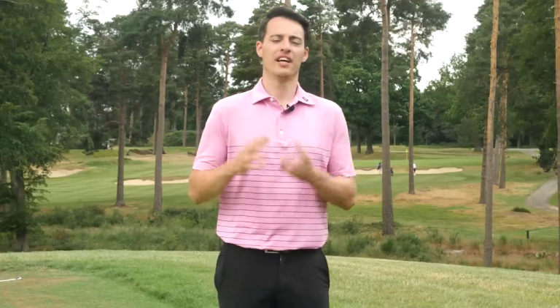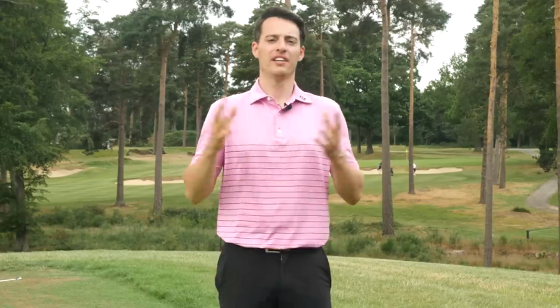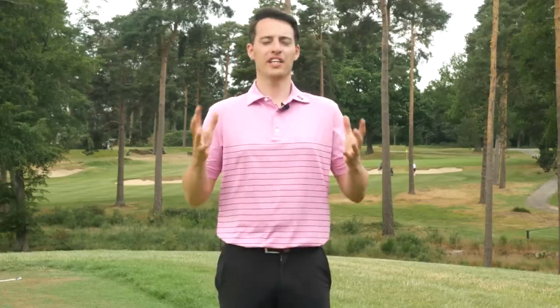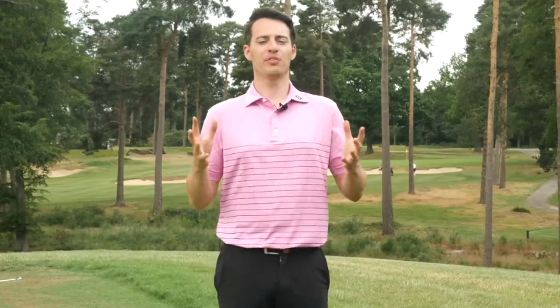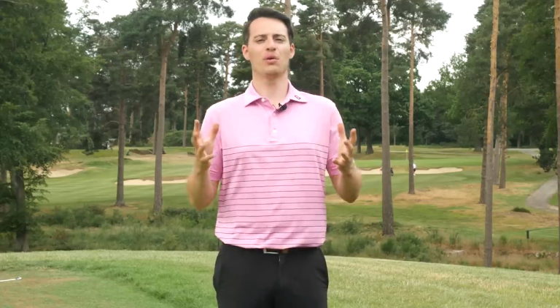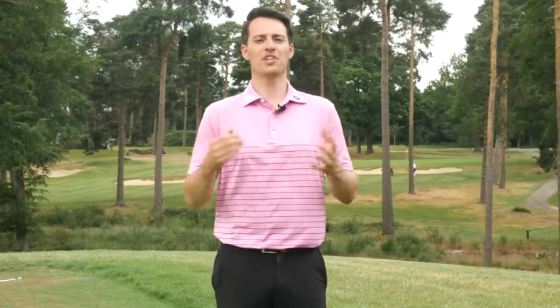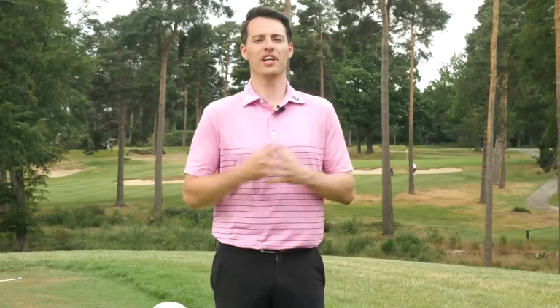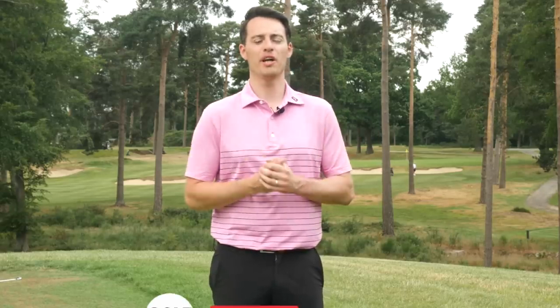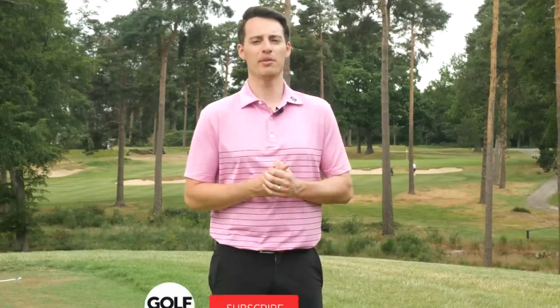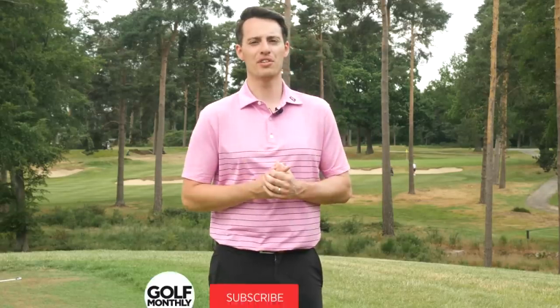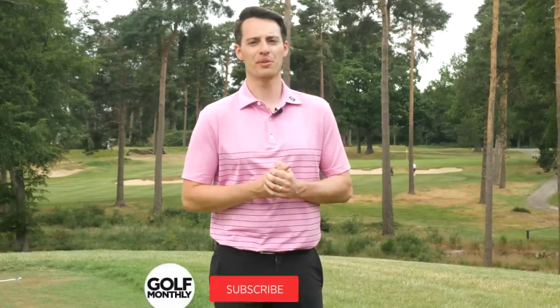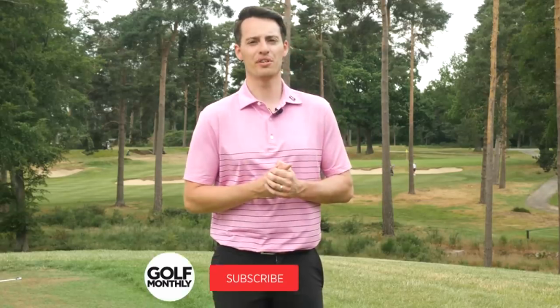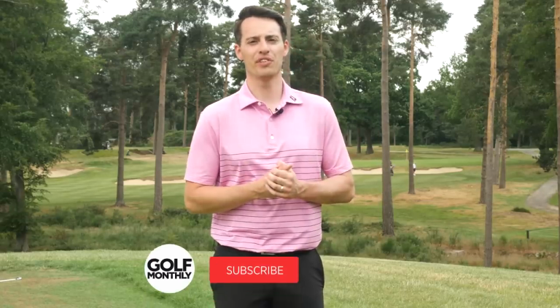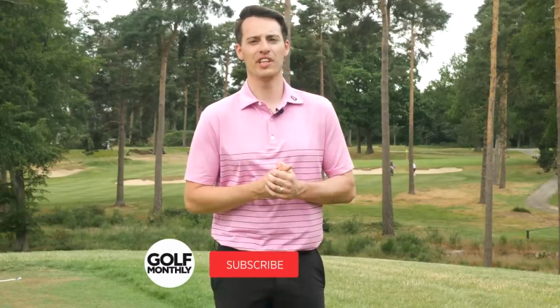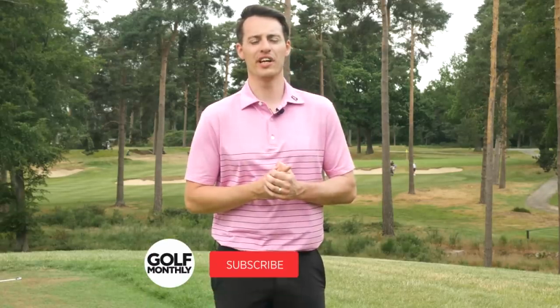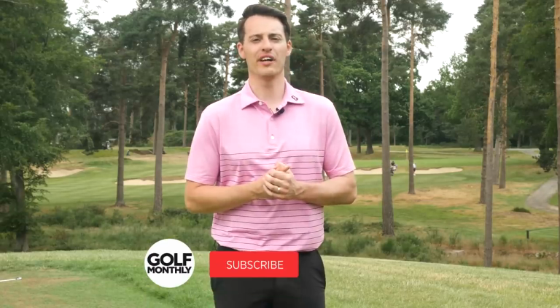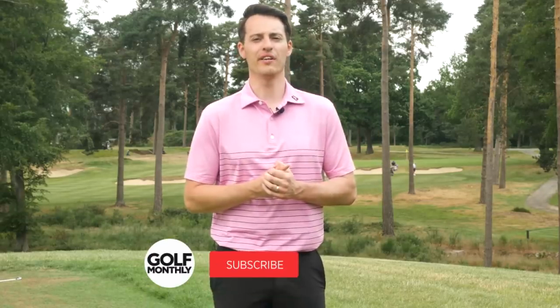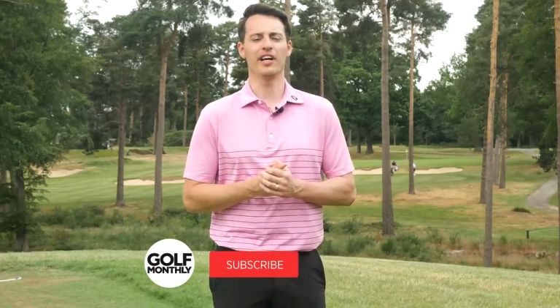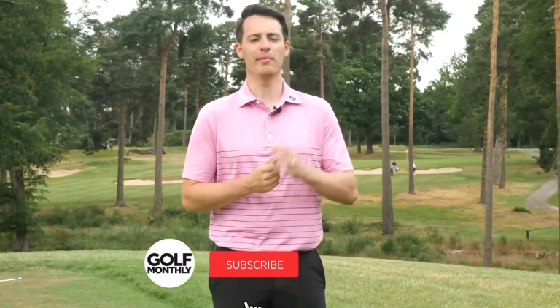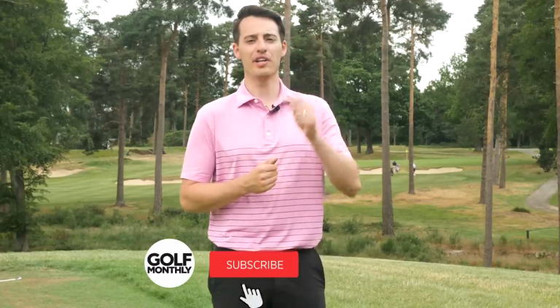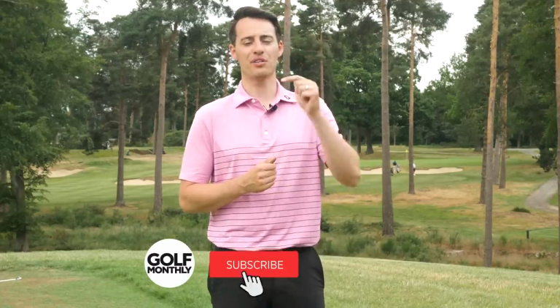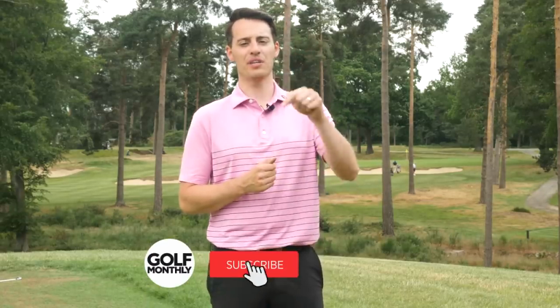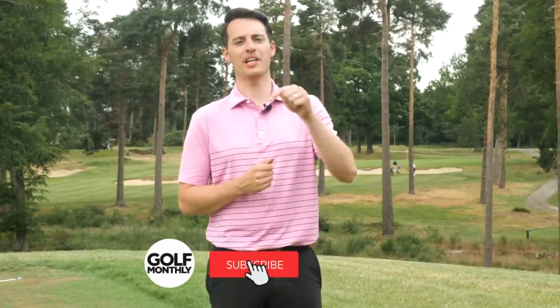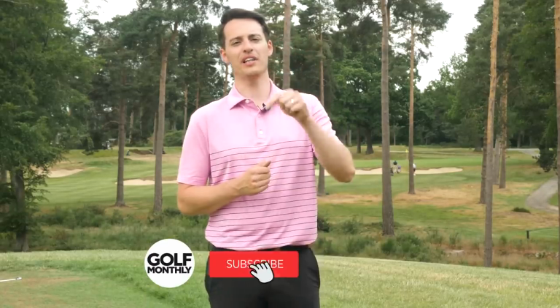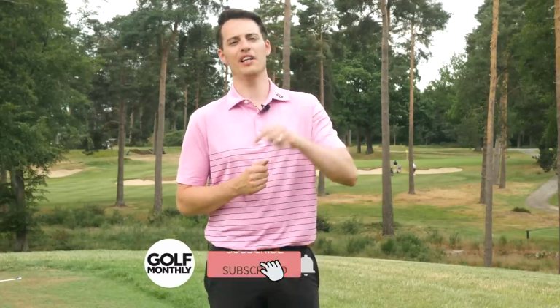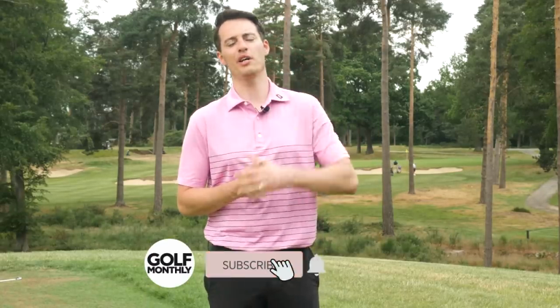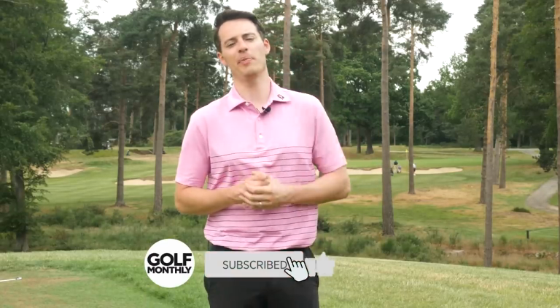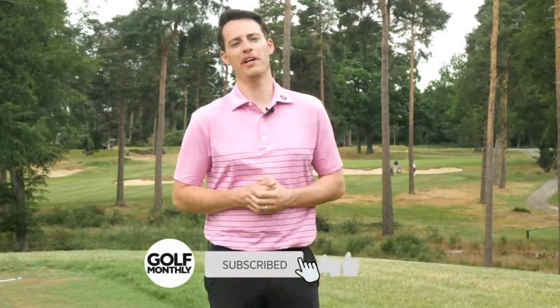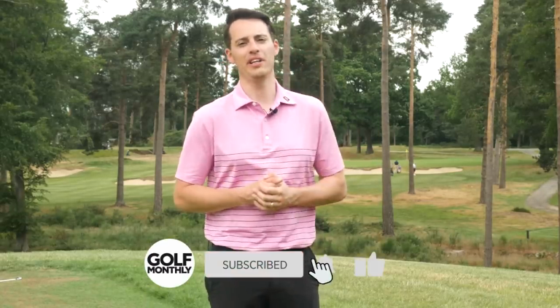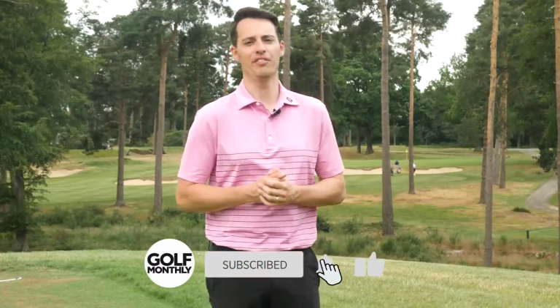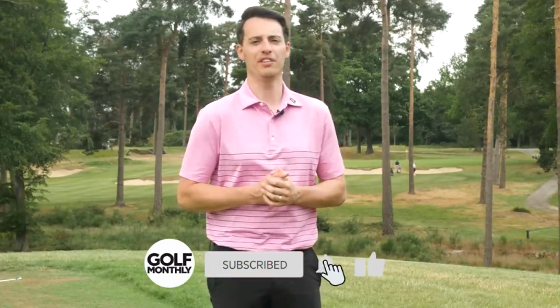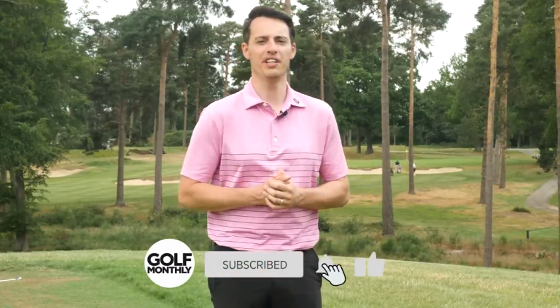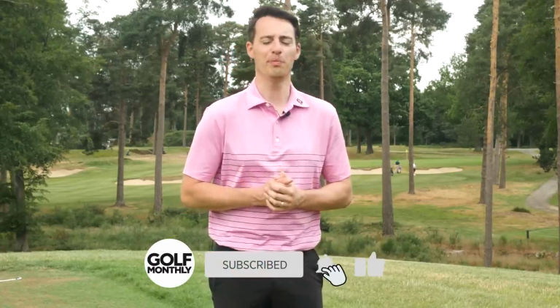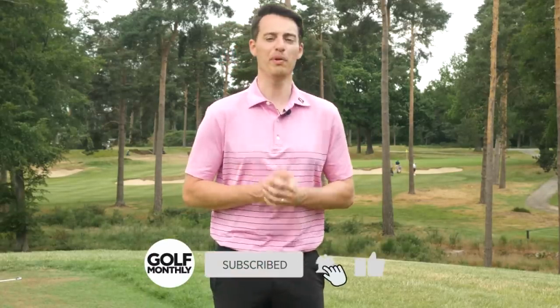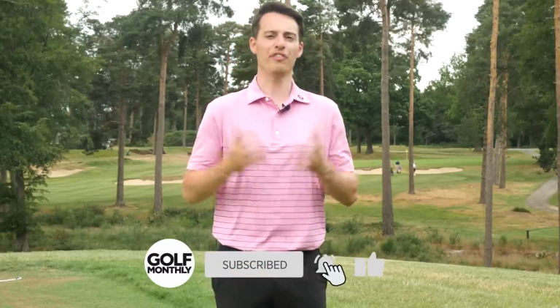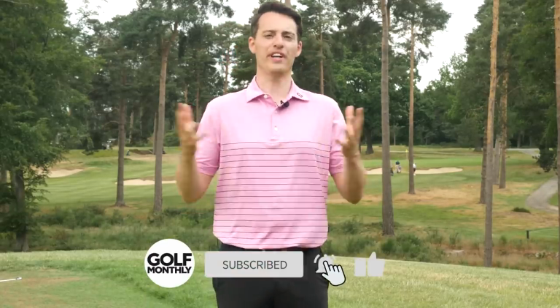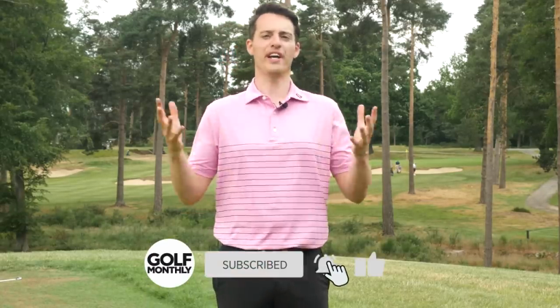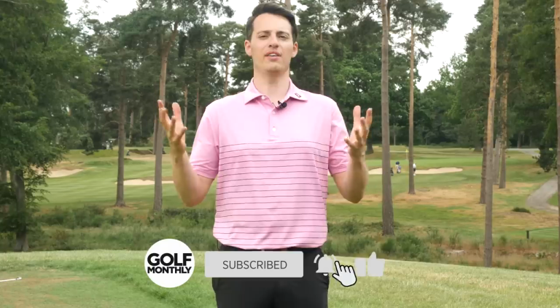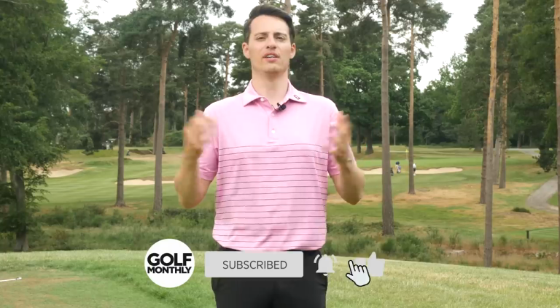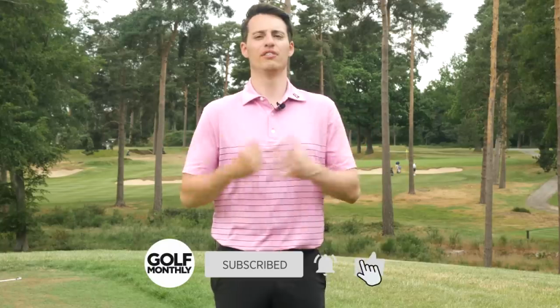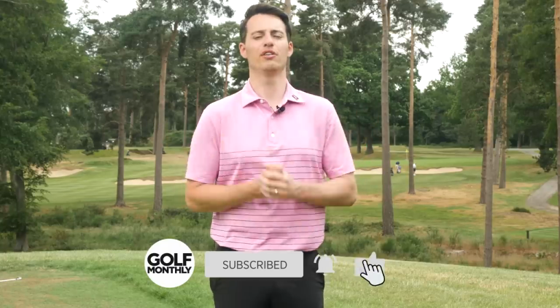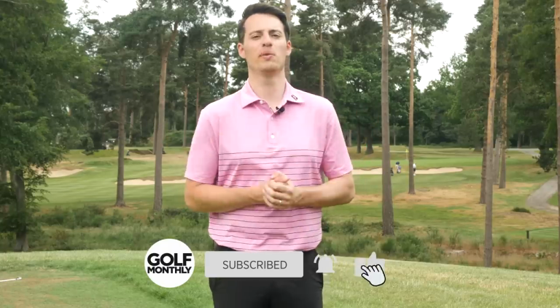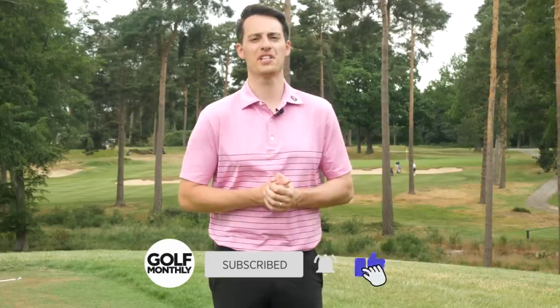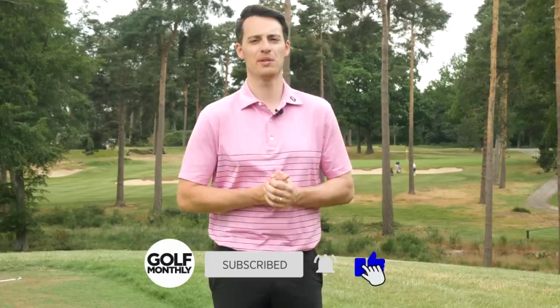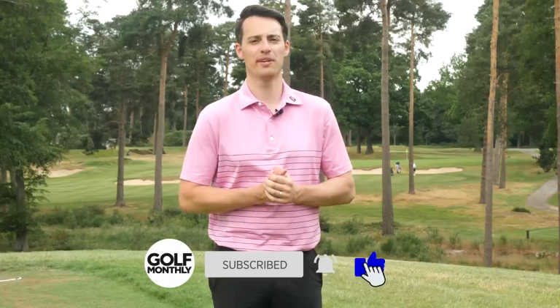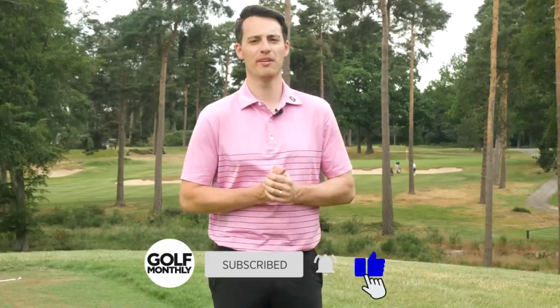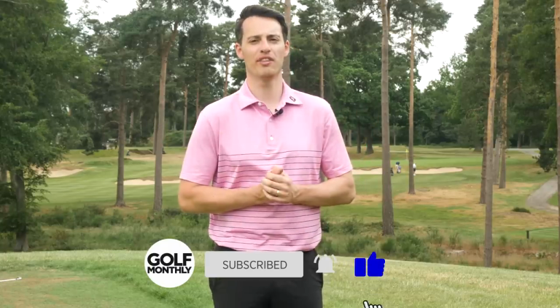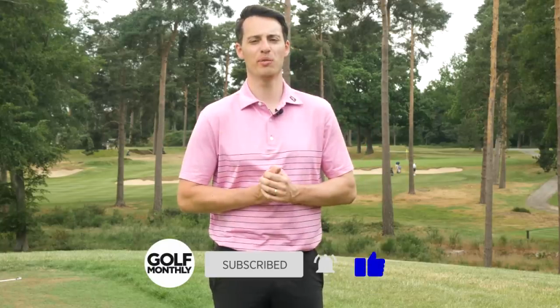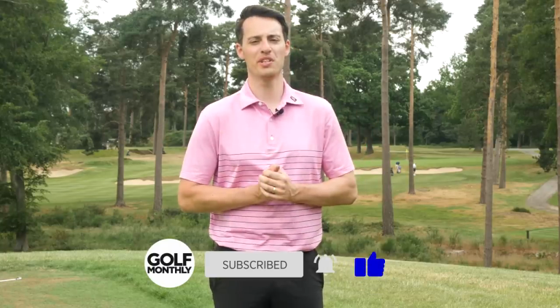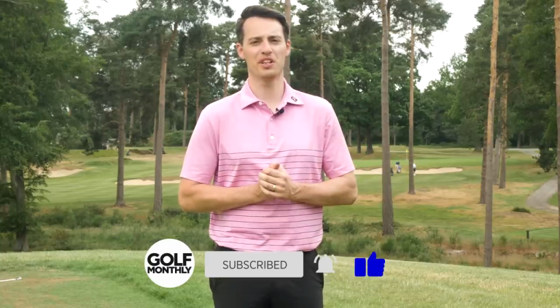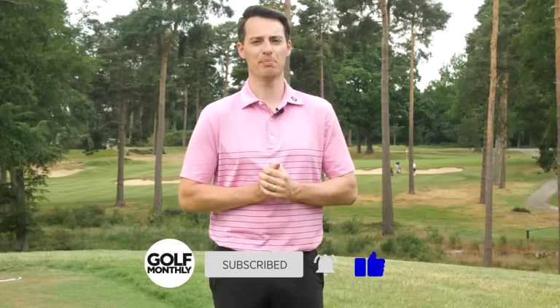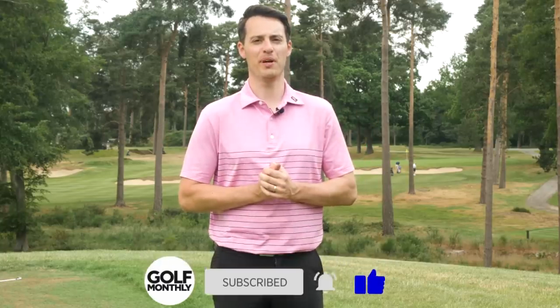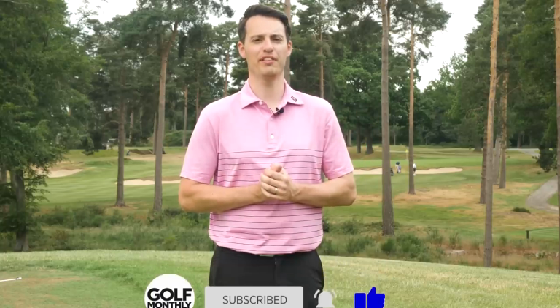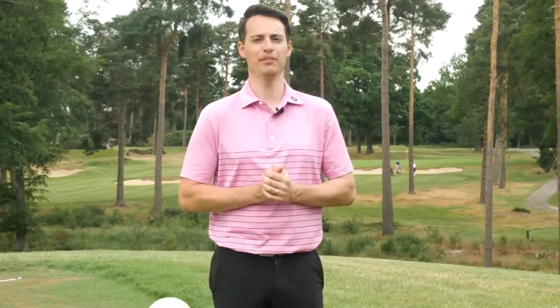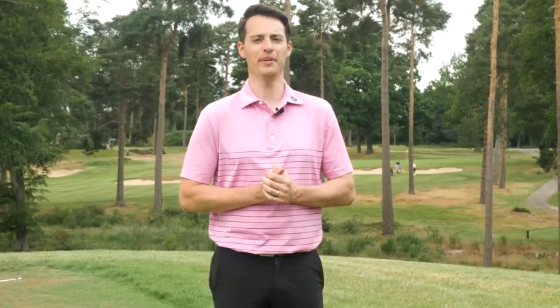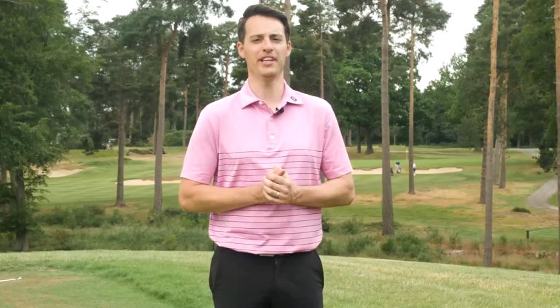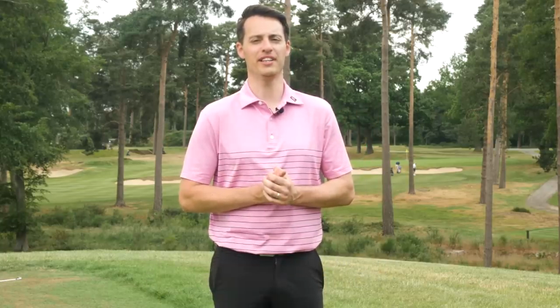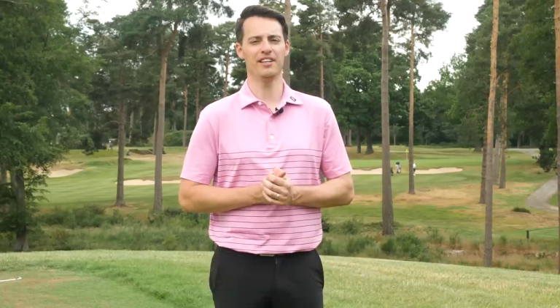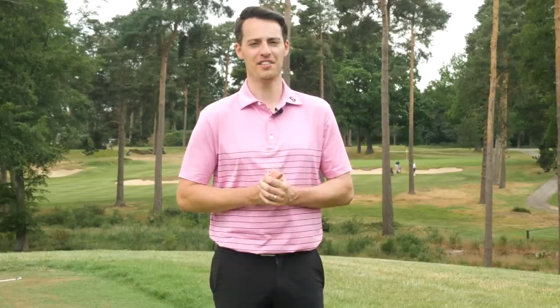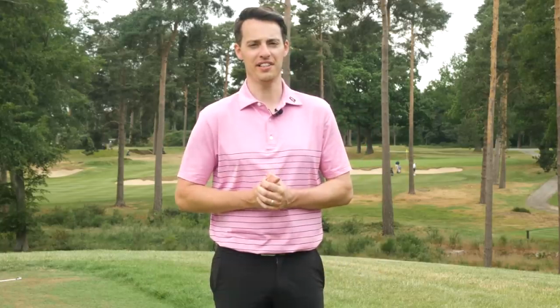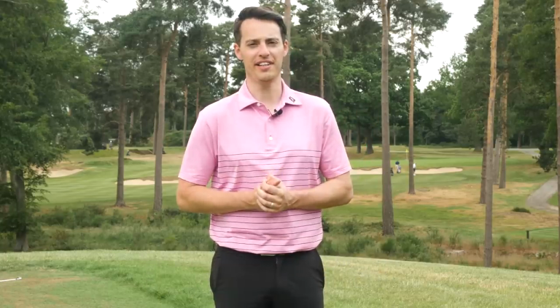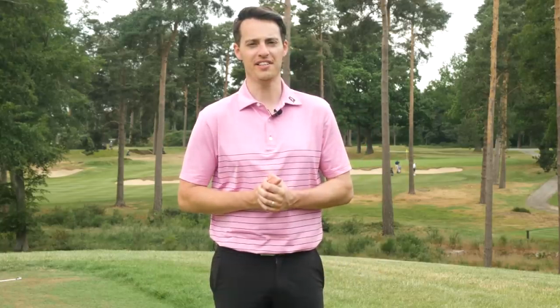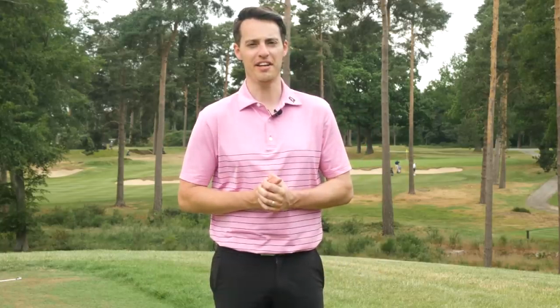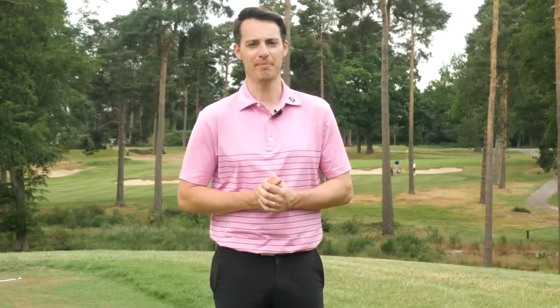Thanks for watching. I hope you enjoyed the video — make sure you click the like button if you did. From West Hill Golf Club, it's goodbye from me. I'll see you next time.